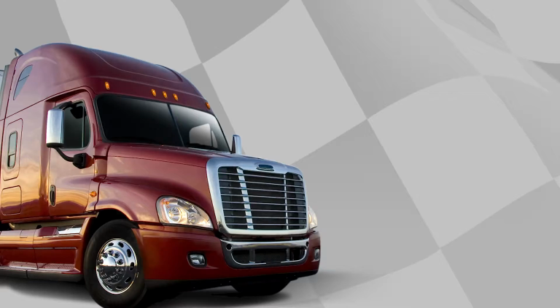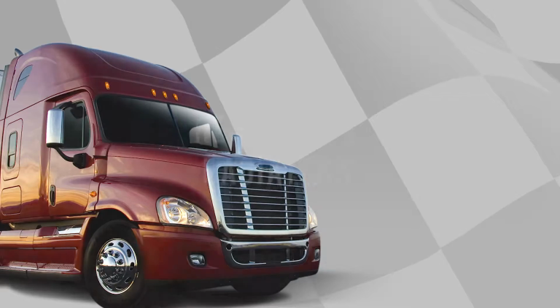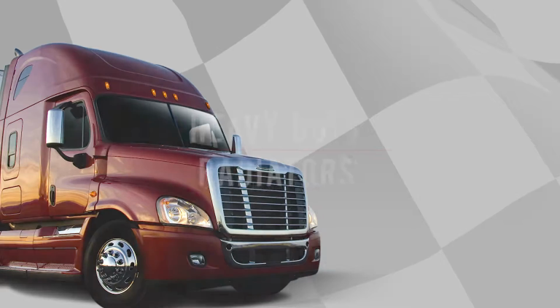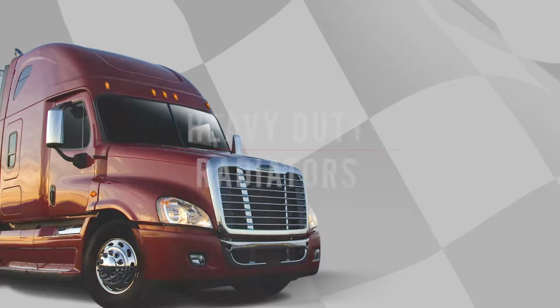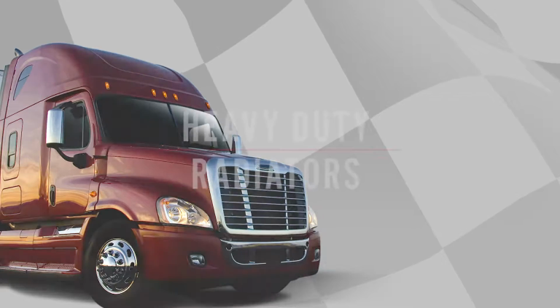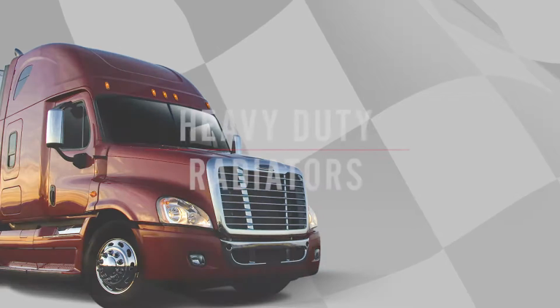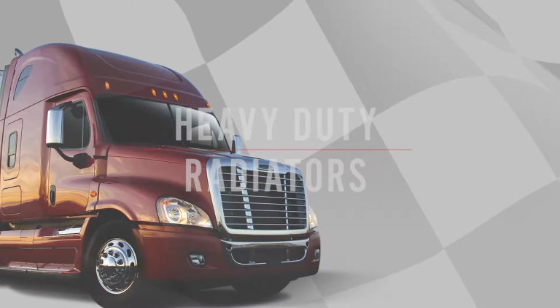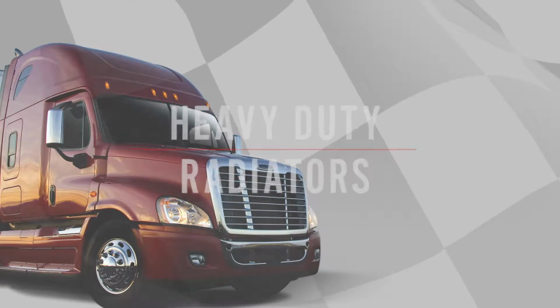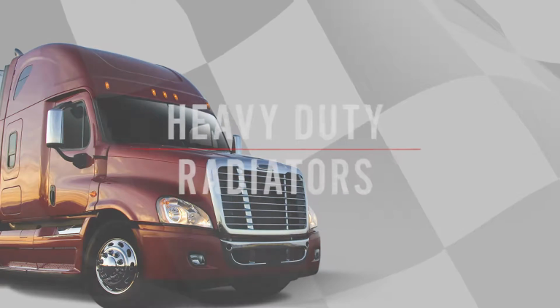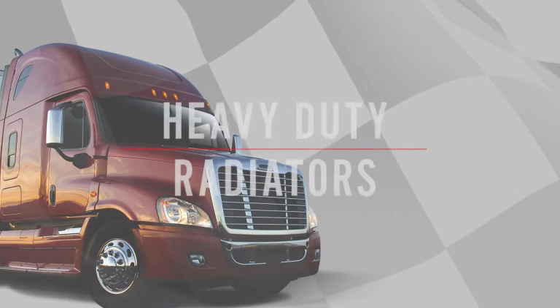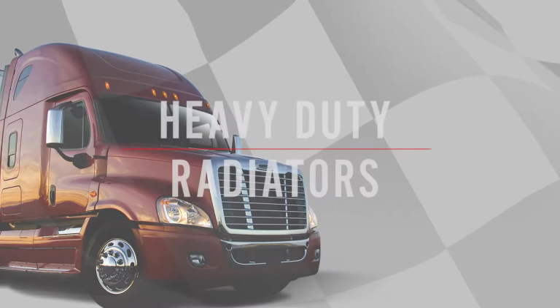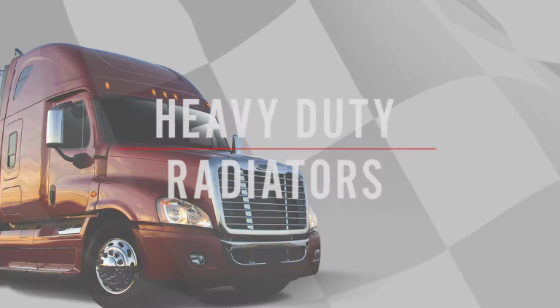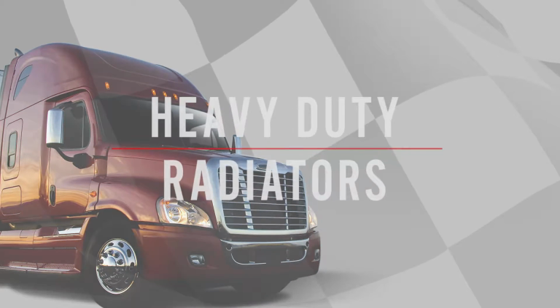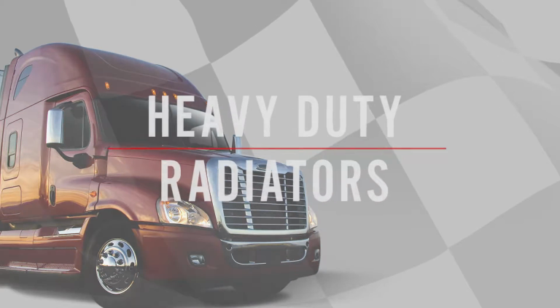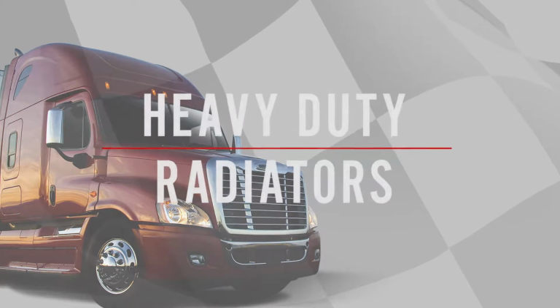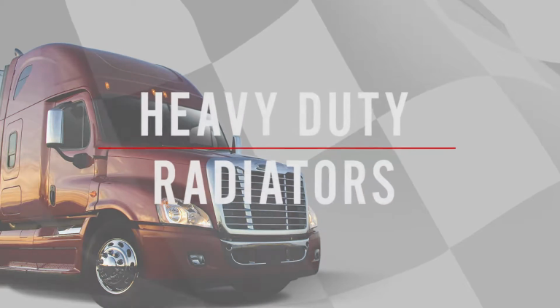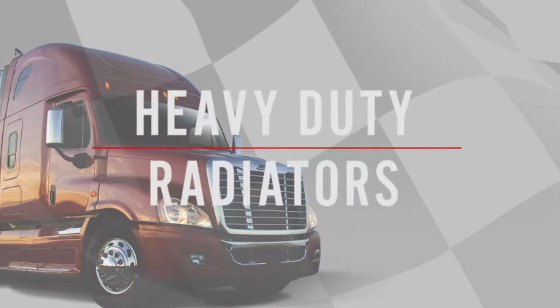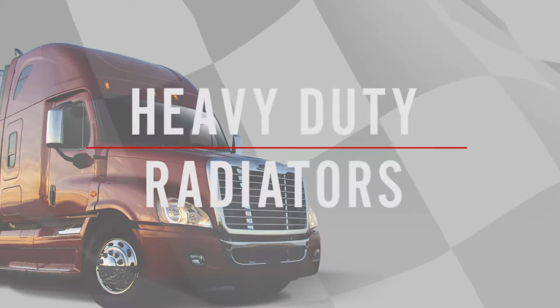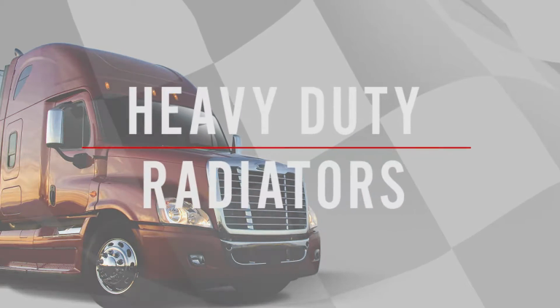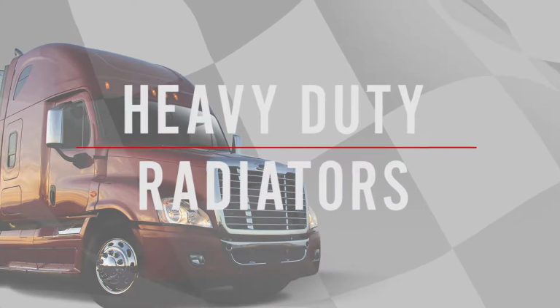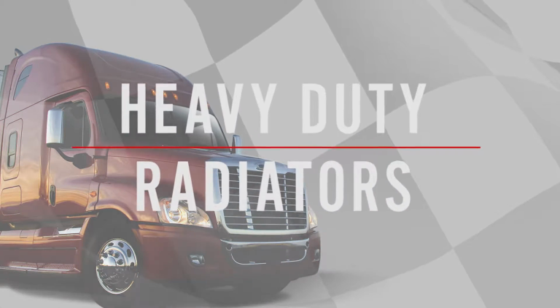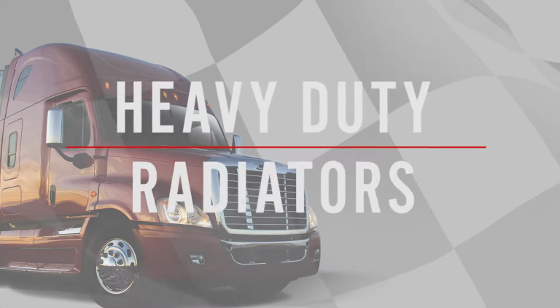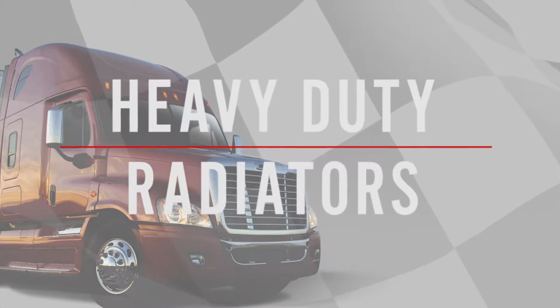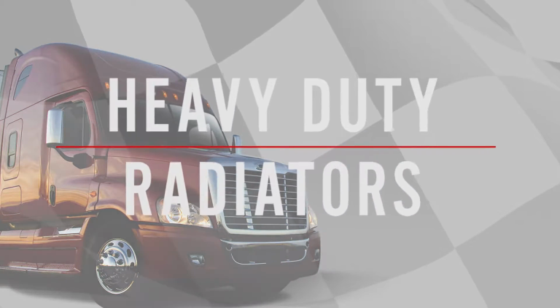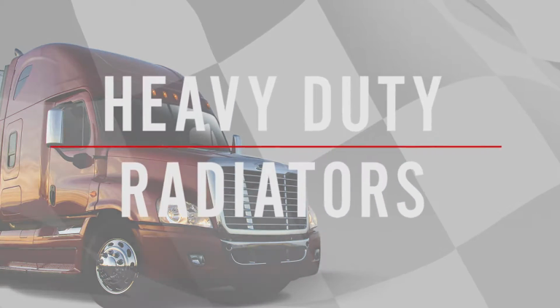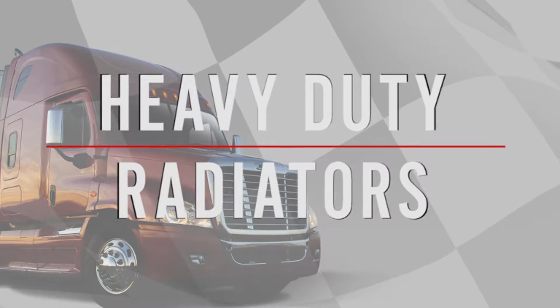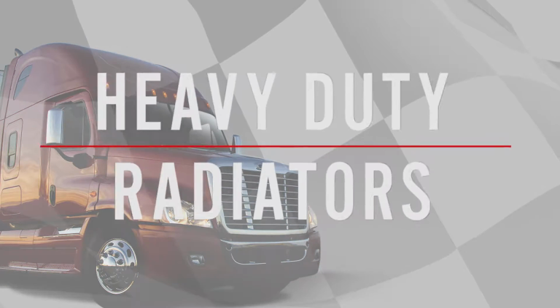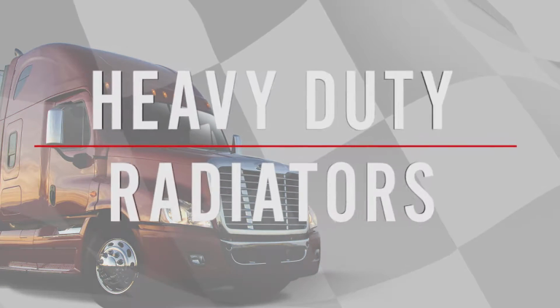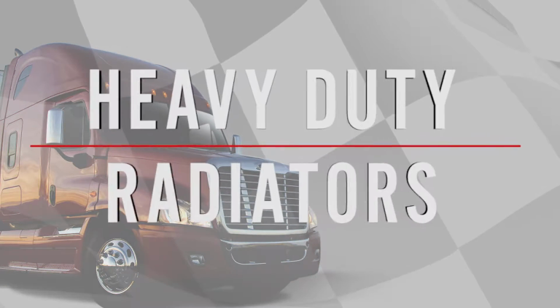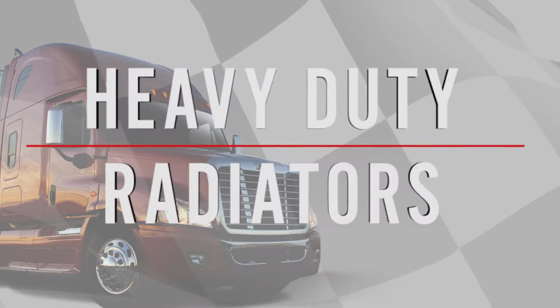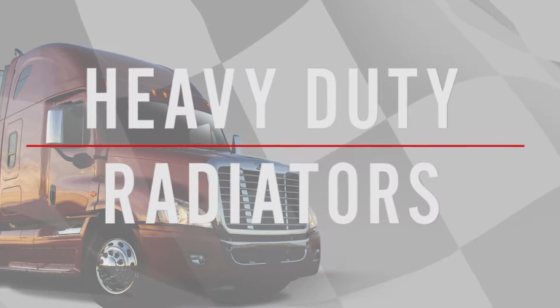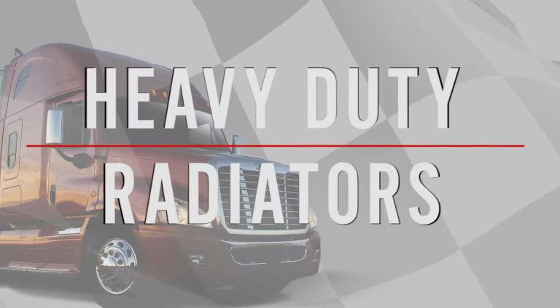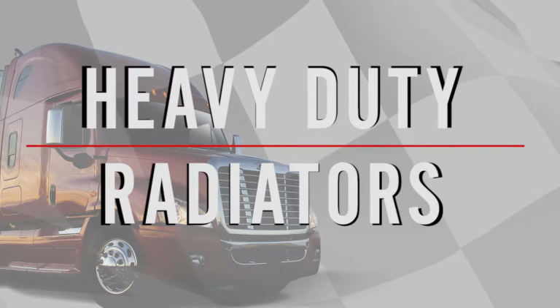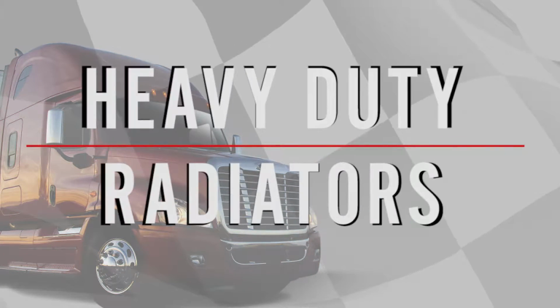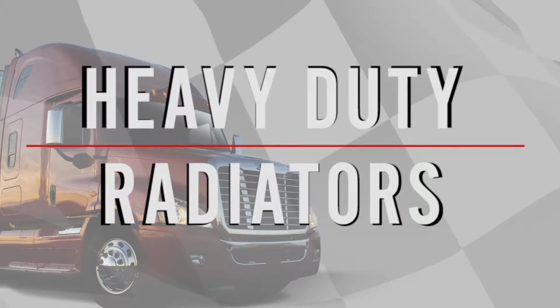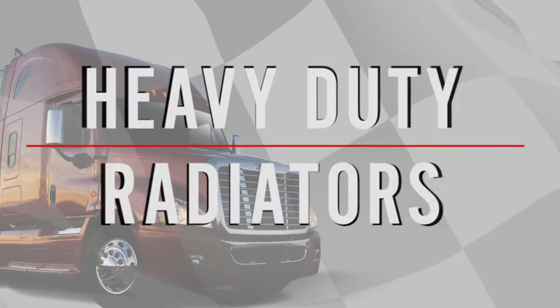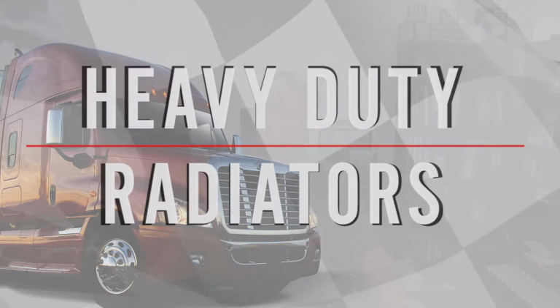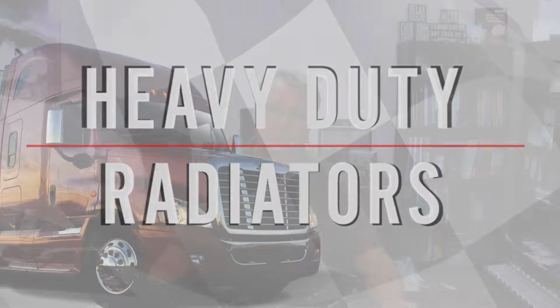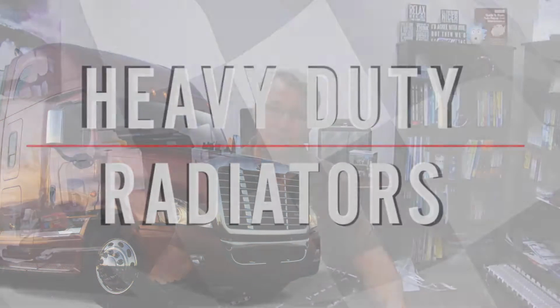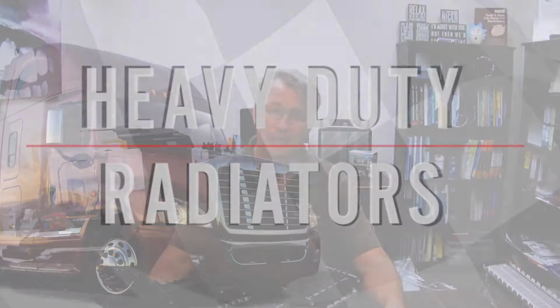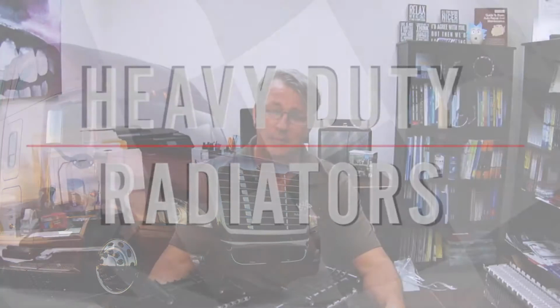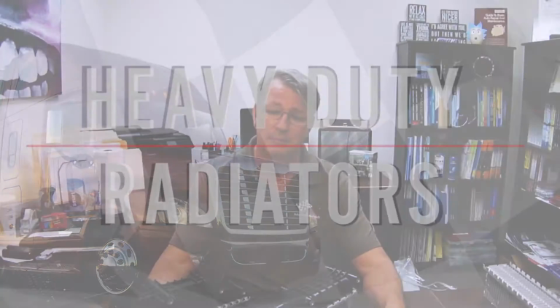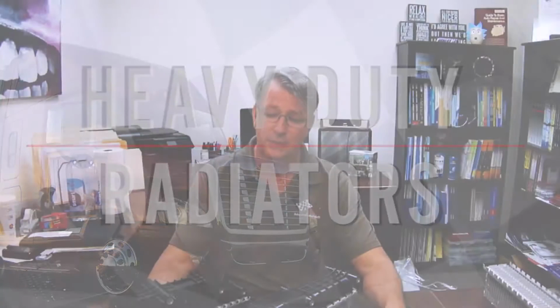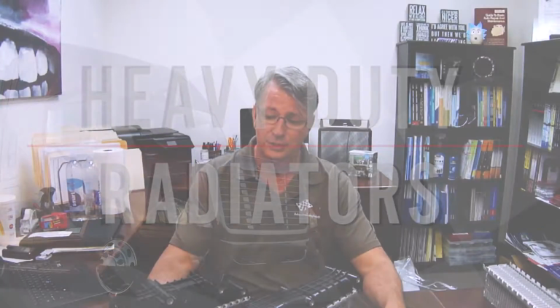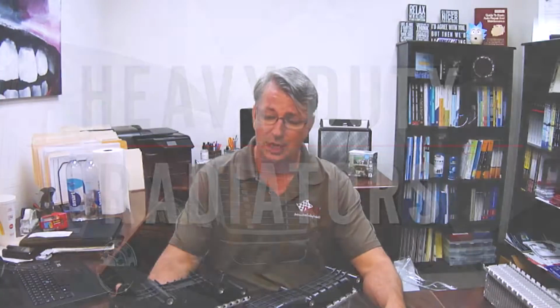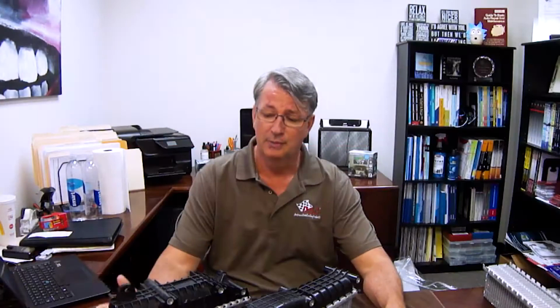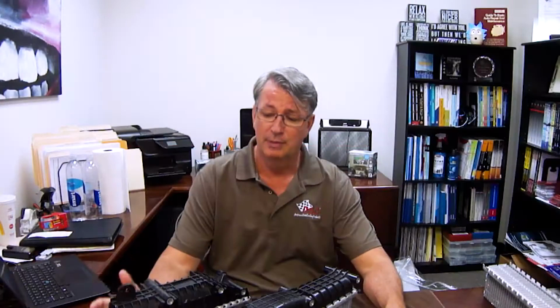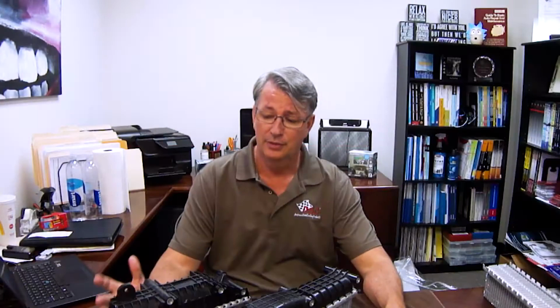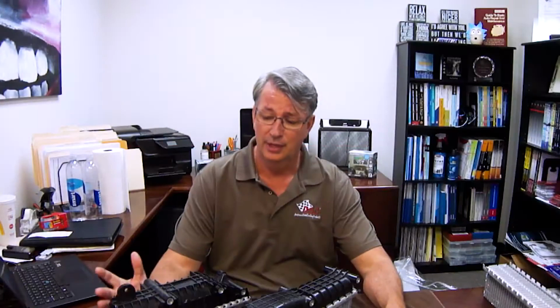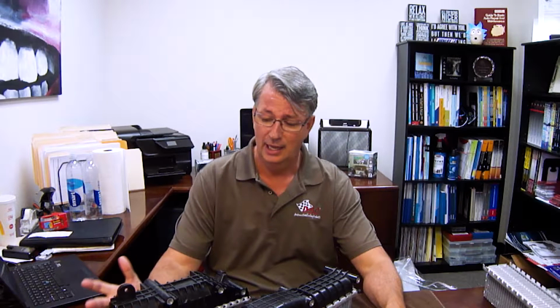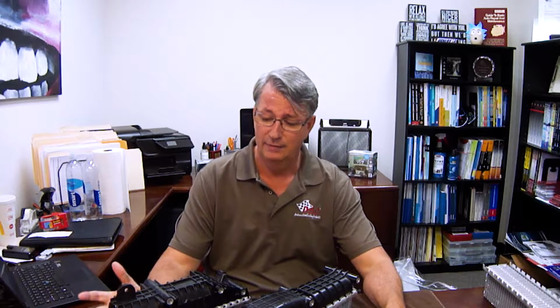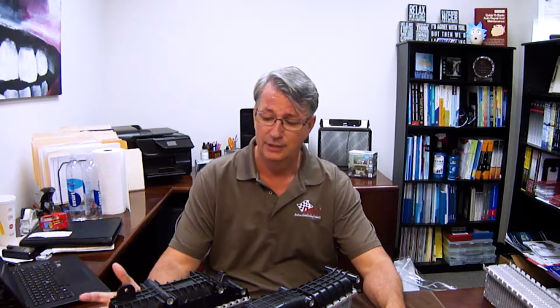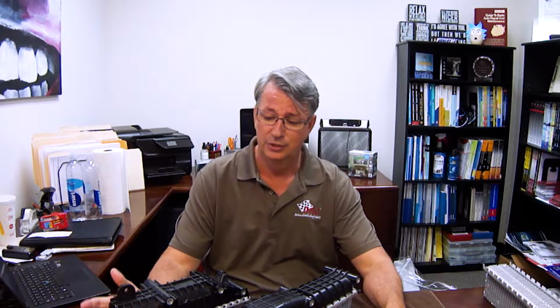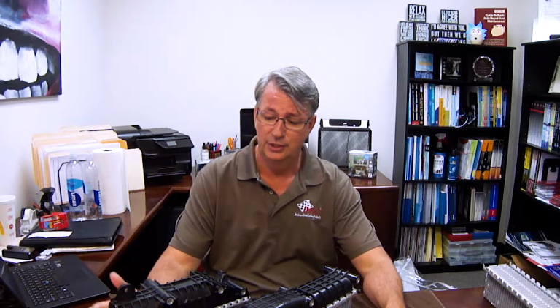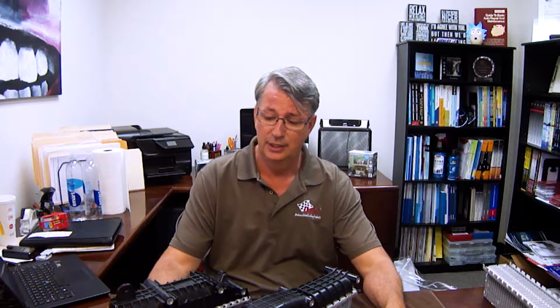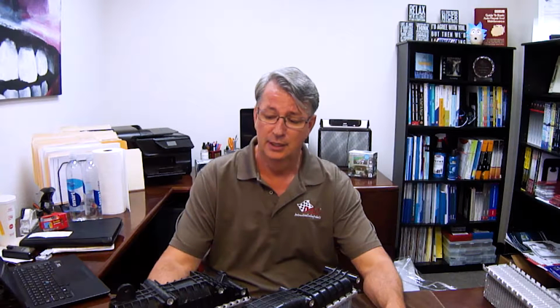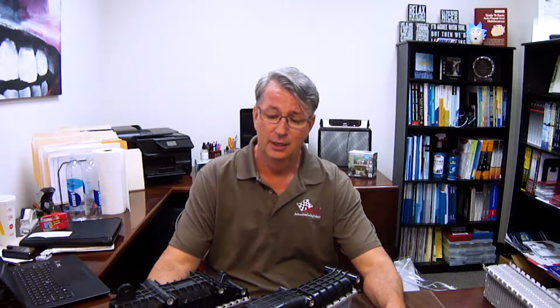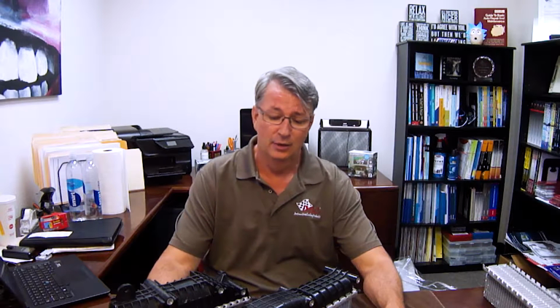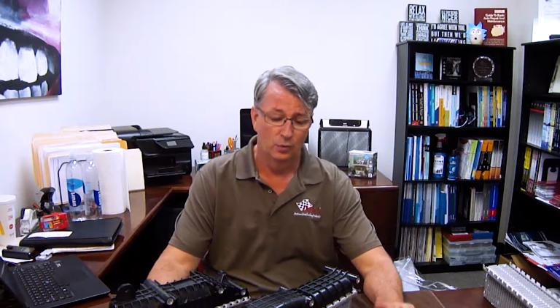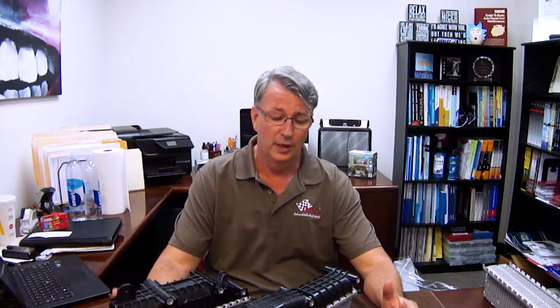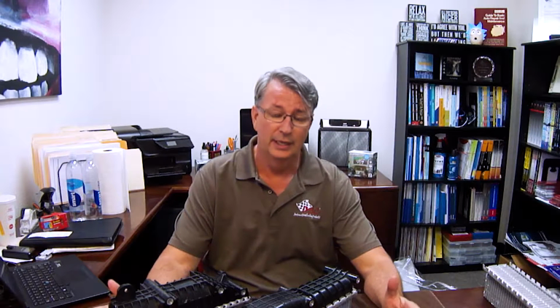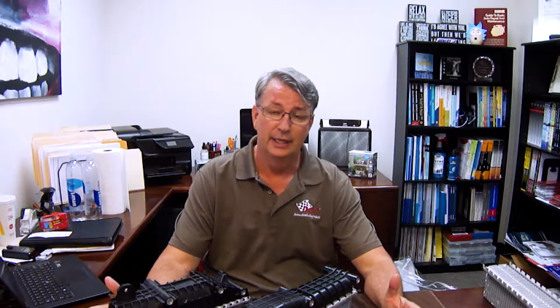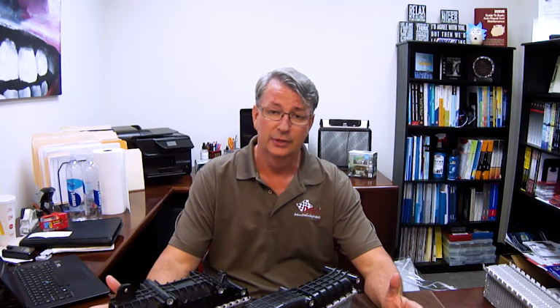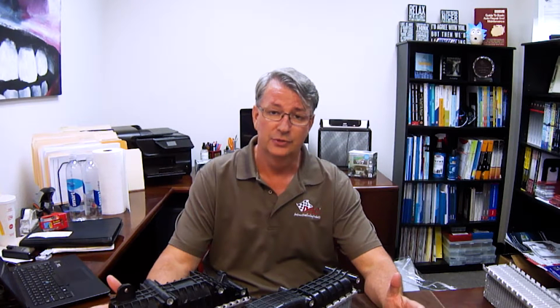Hi, I'm Bill Shaver with OSC Automuller Products. Today we're going to take a few minutes of your time and talk about the heavy-duty radiators.